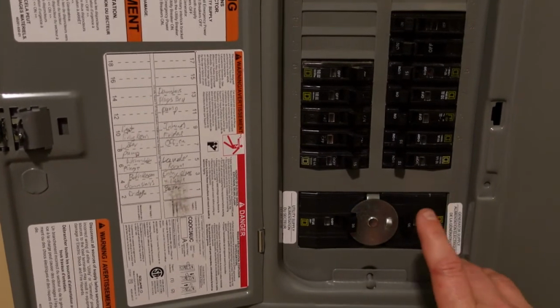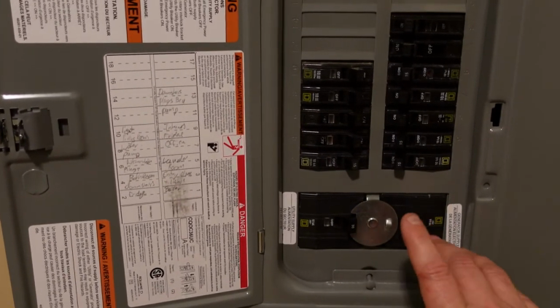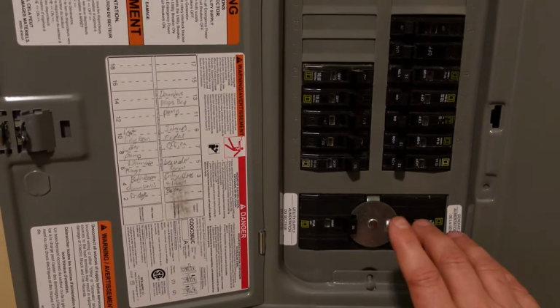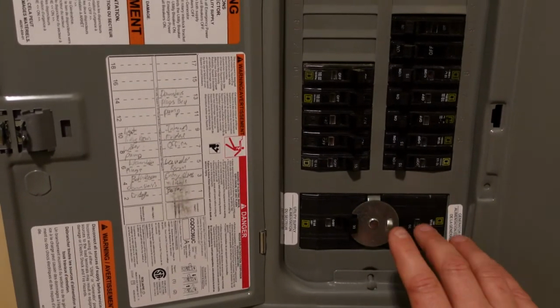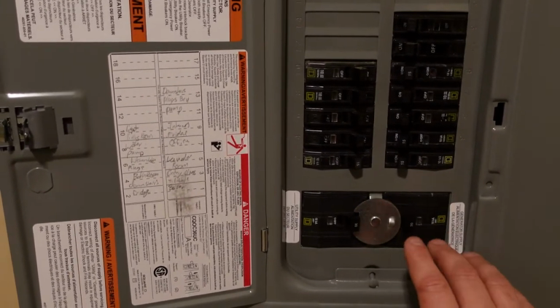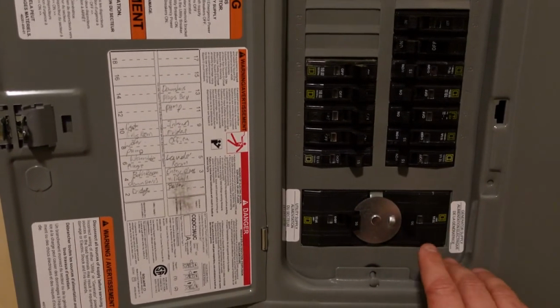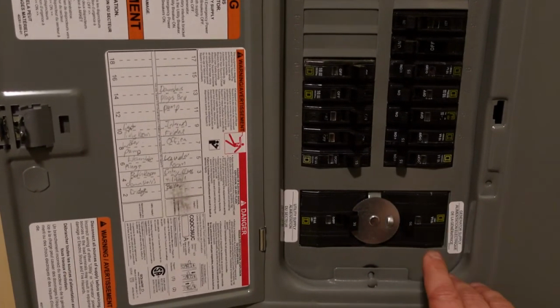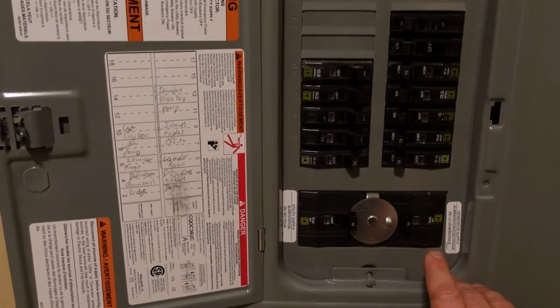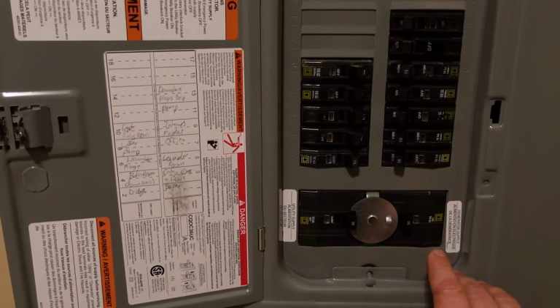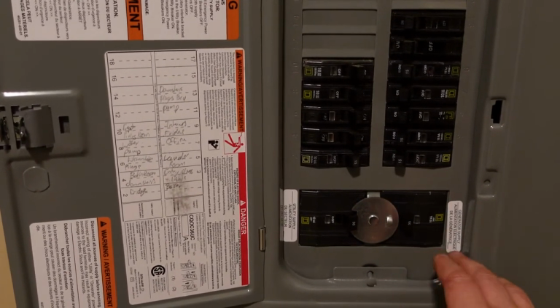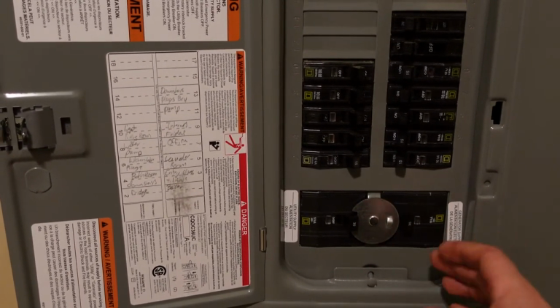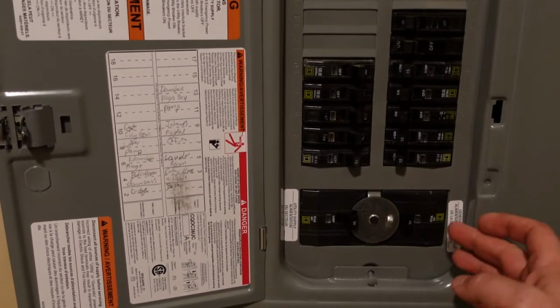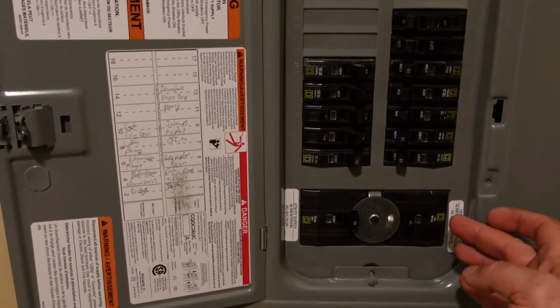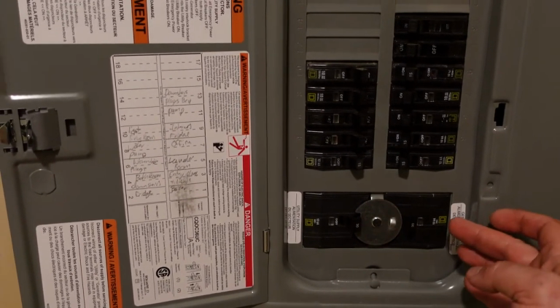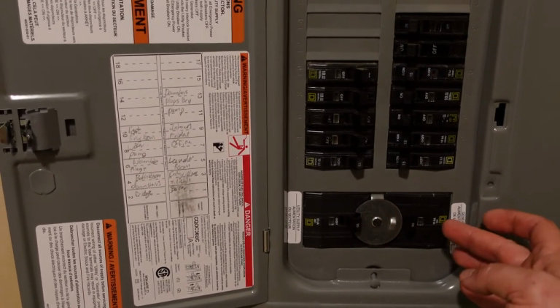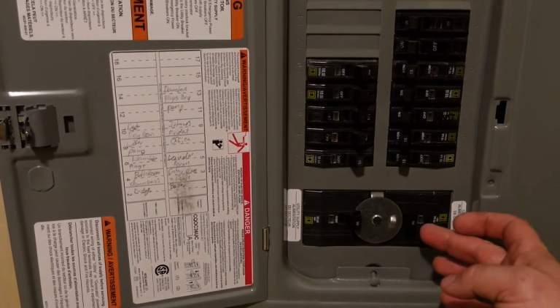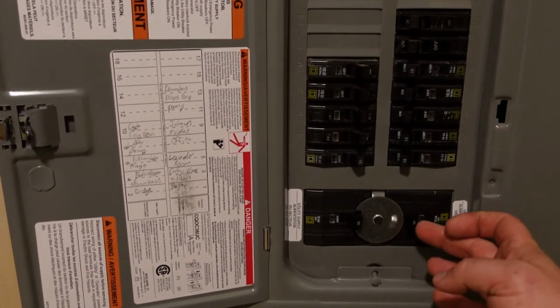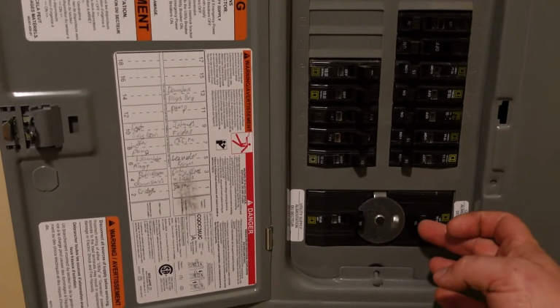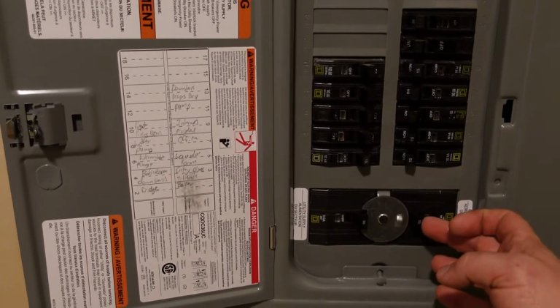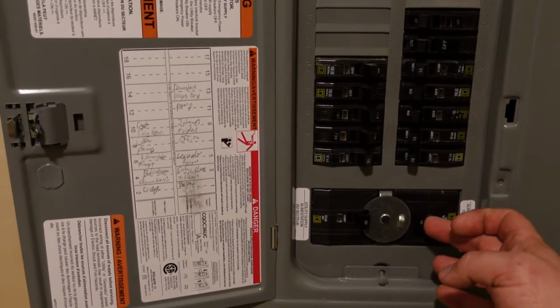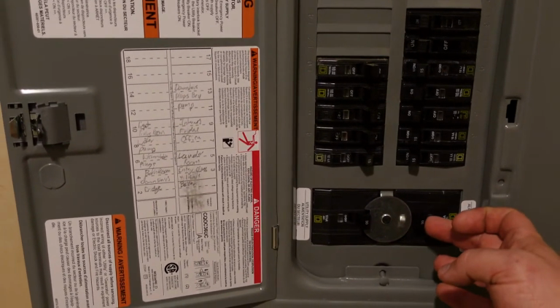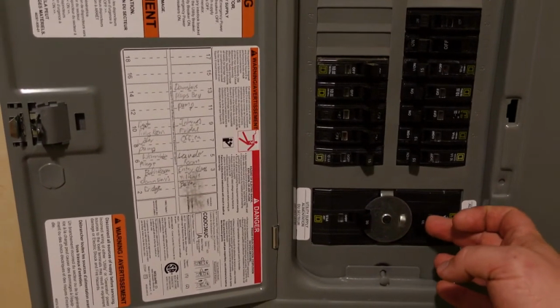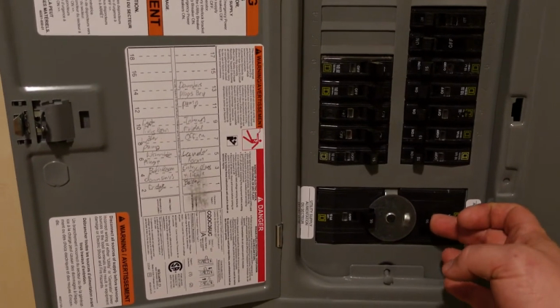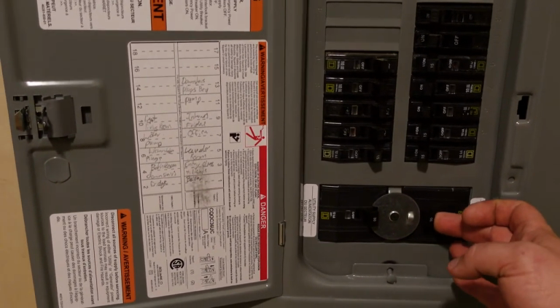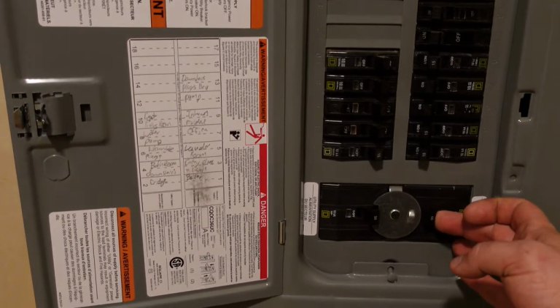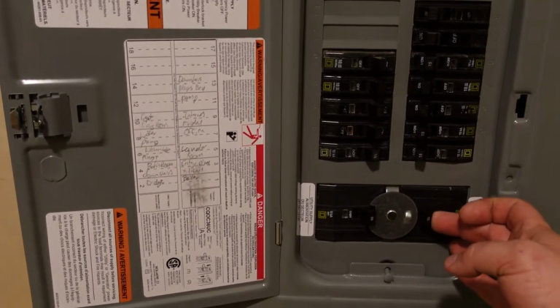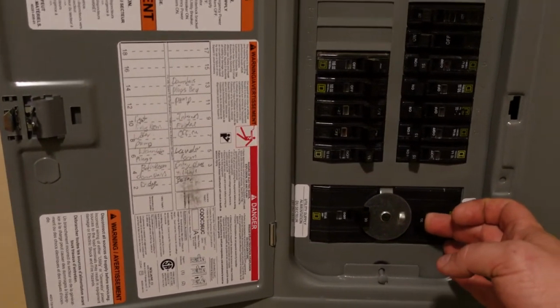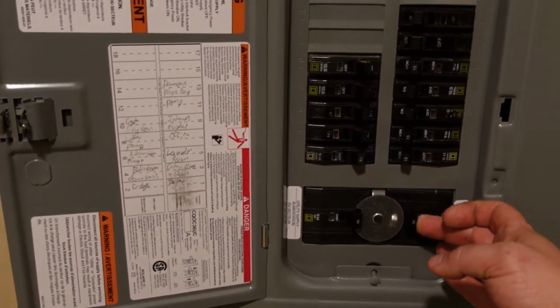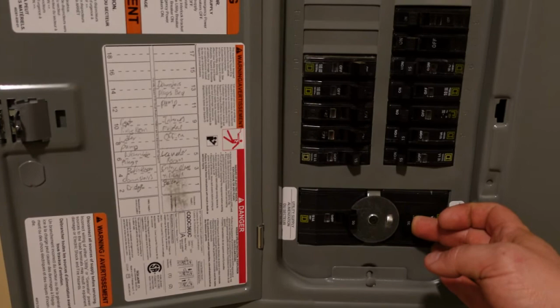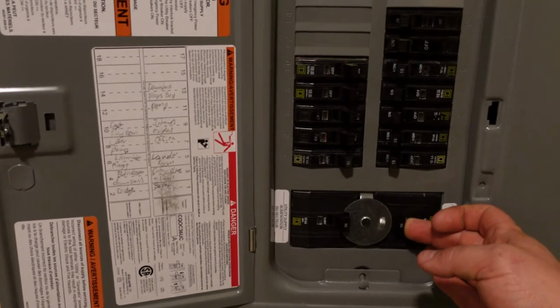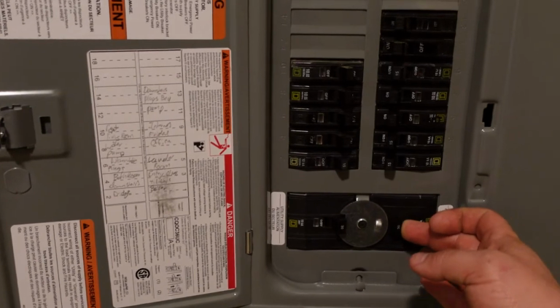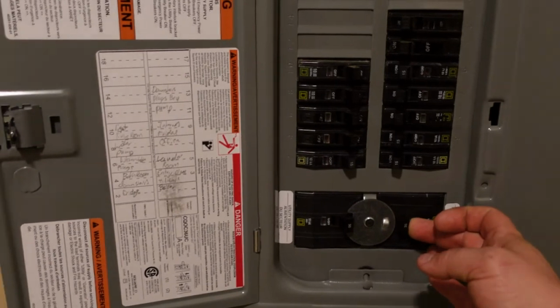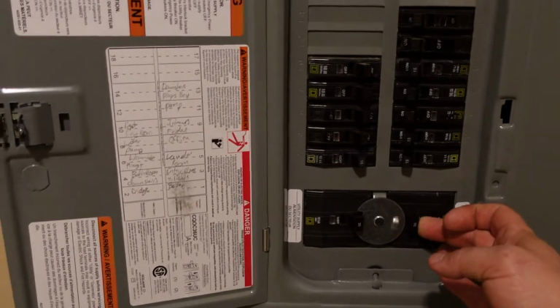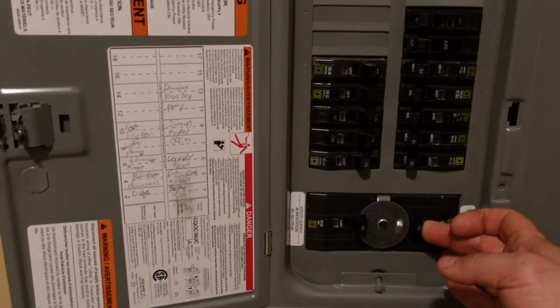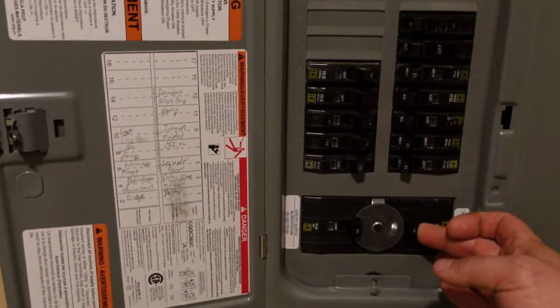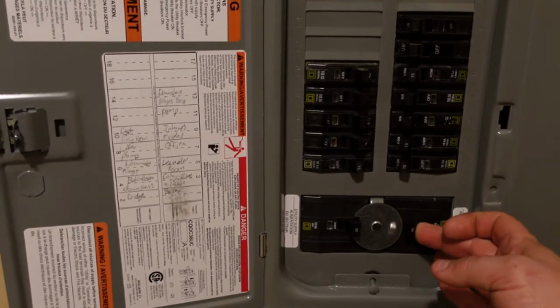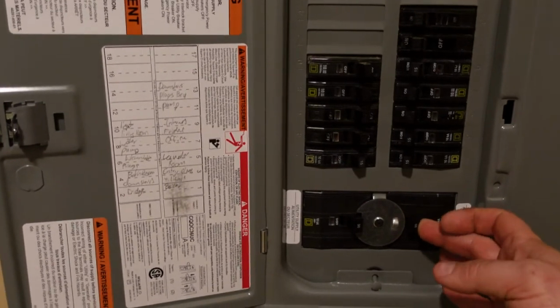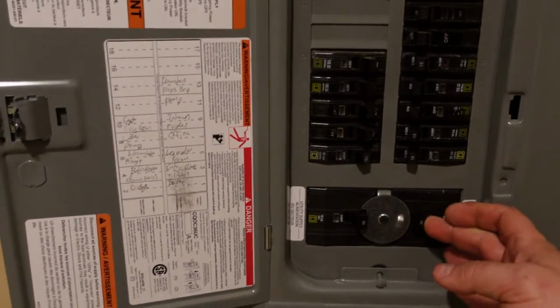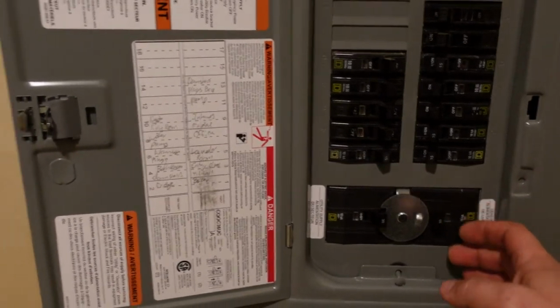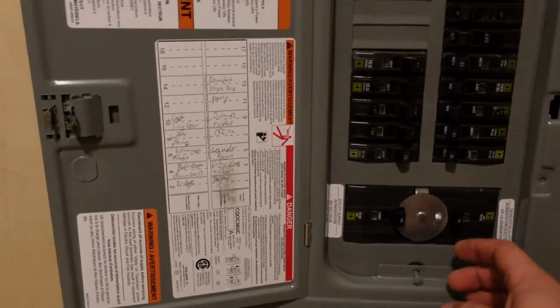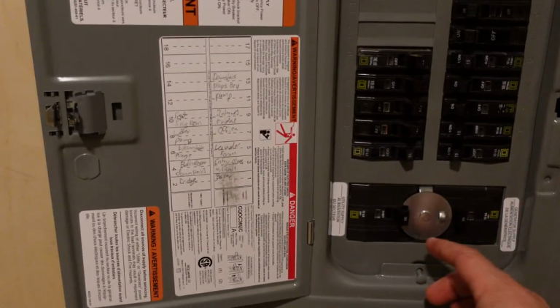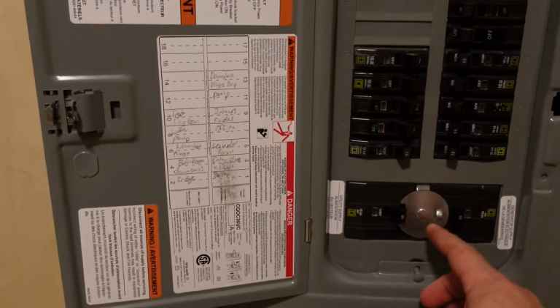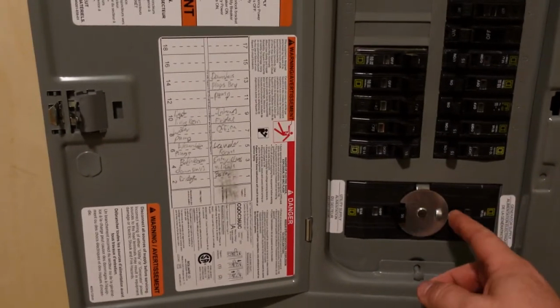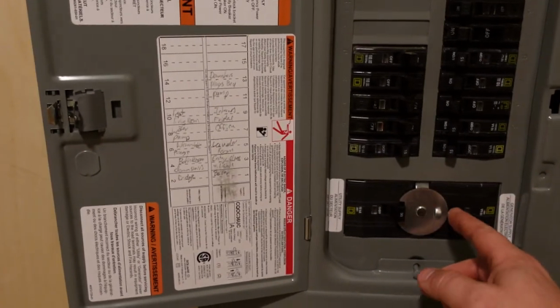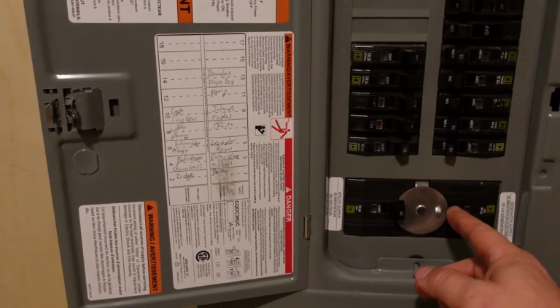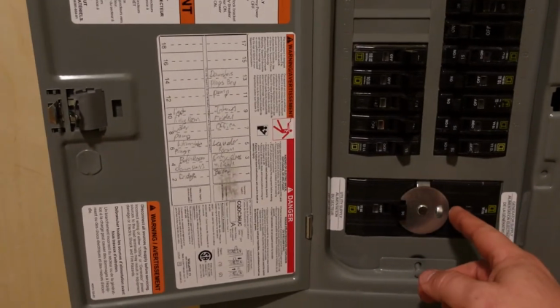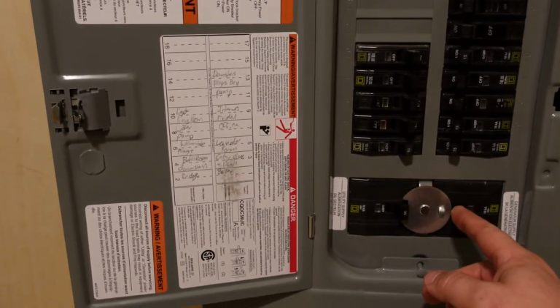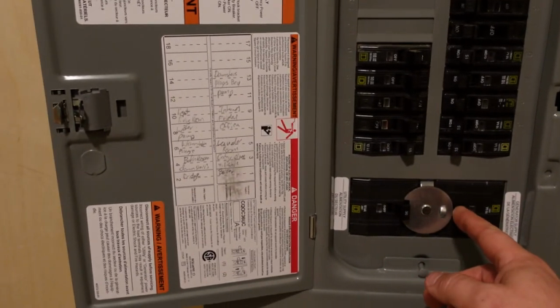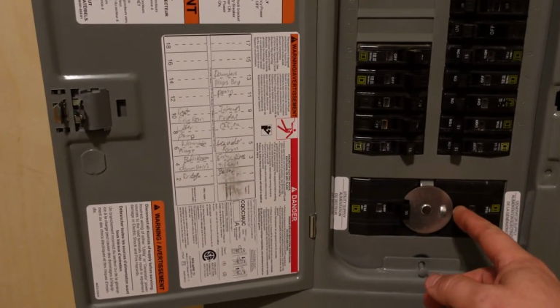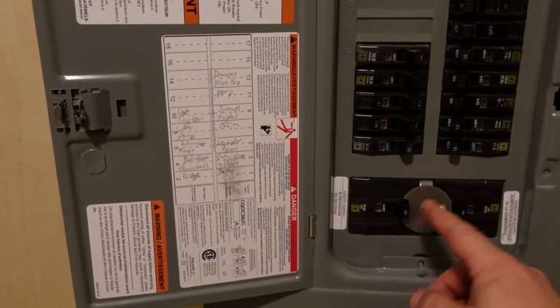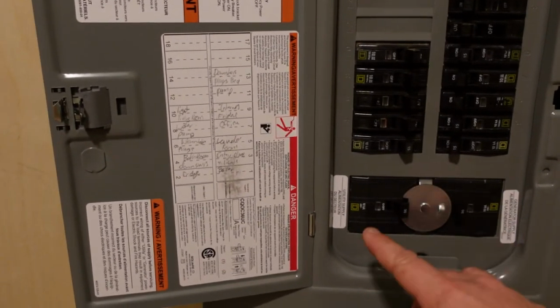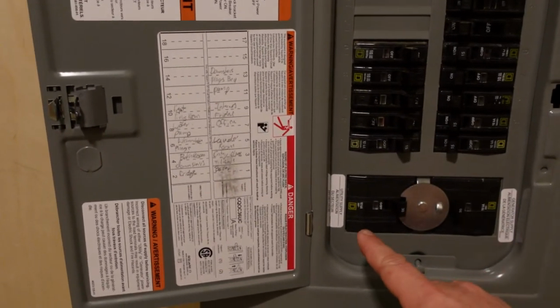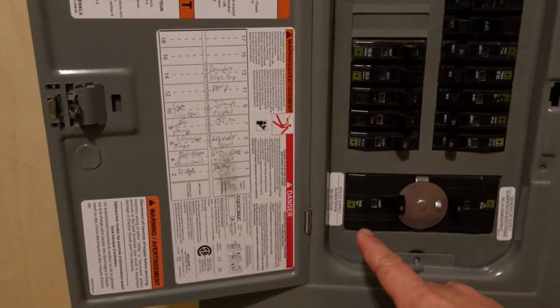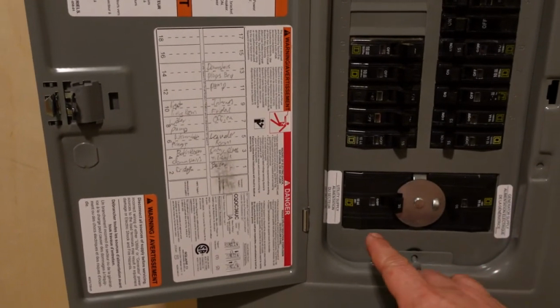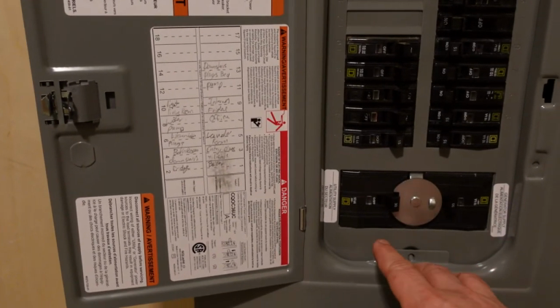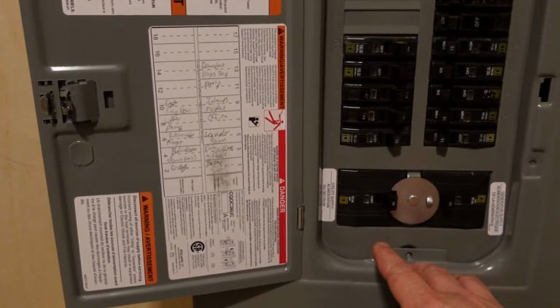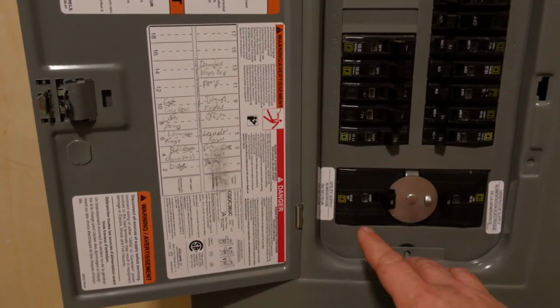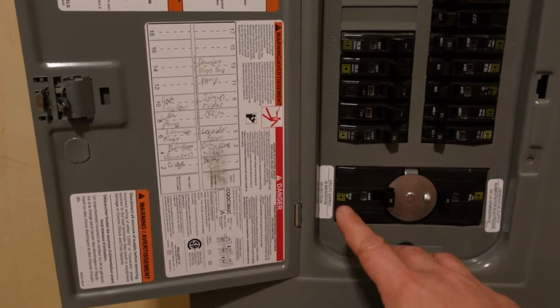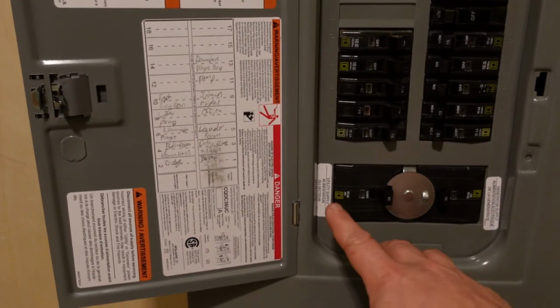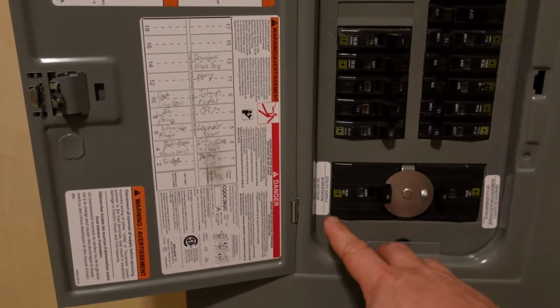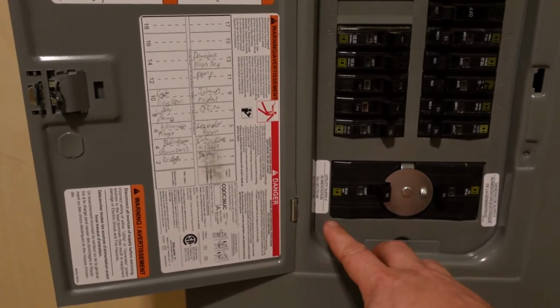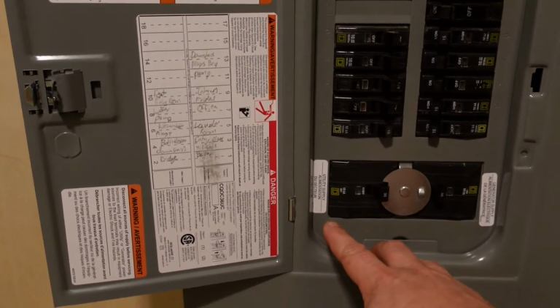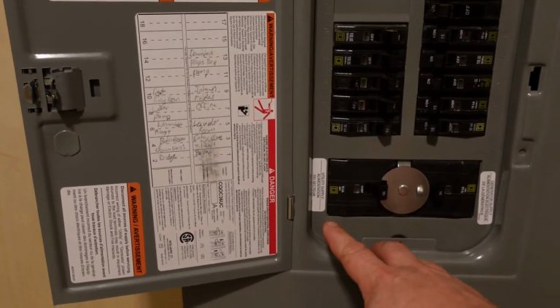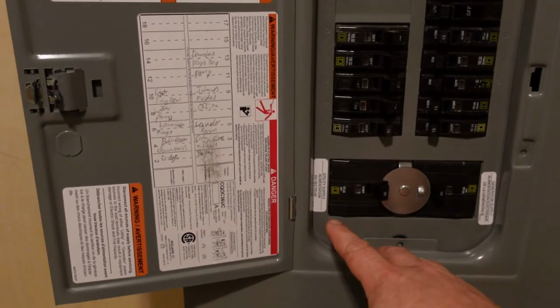In any case, you can't have both on at once. So you can only turn the generator on or you can turn the utility on — never both simultaneously.